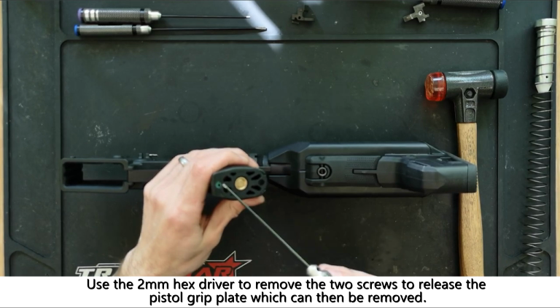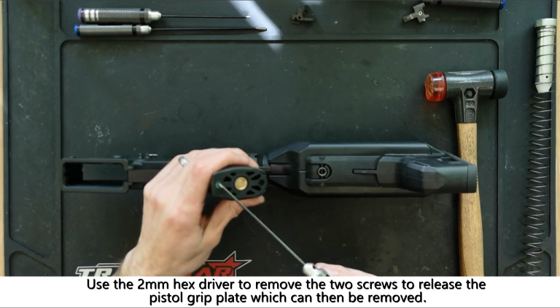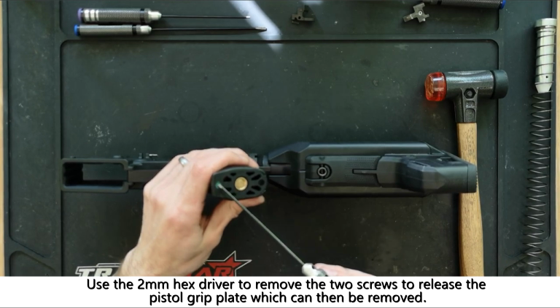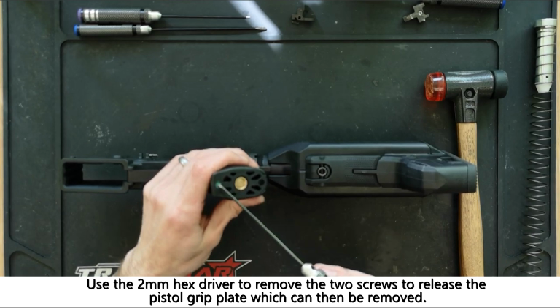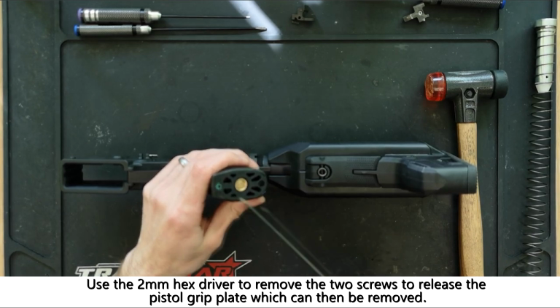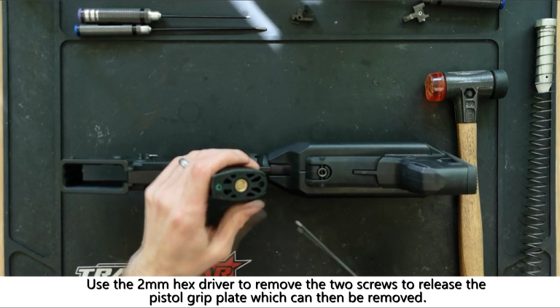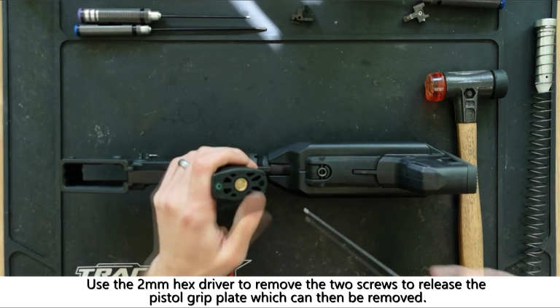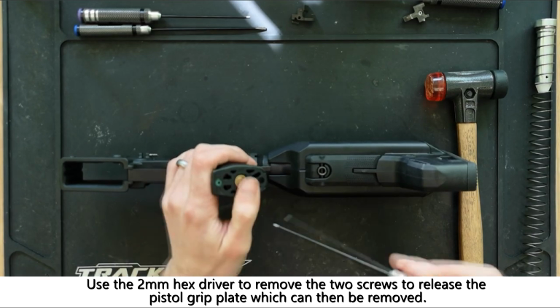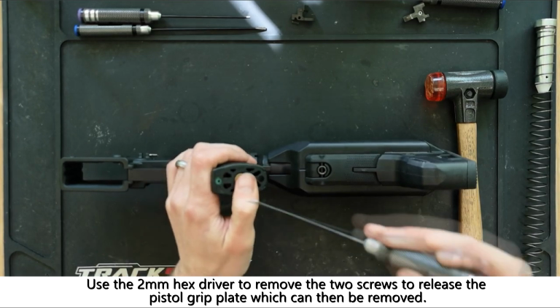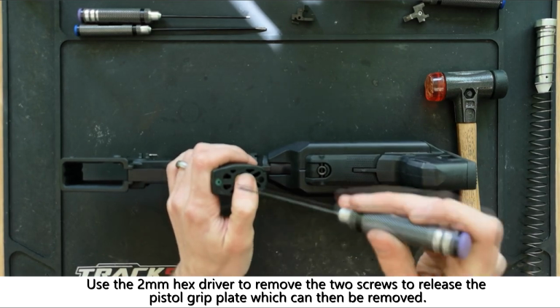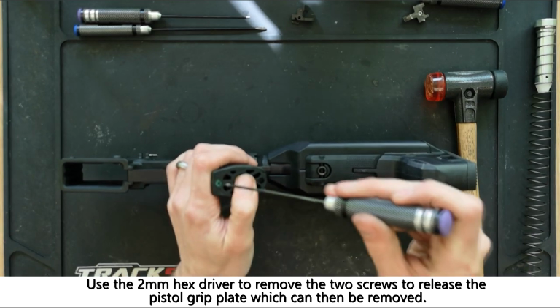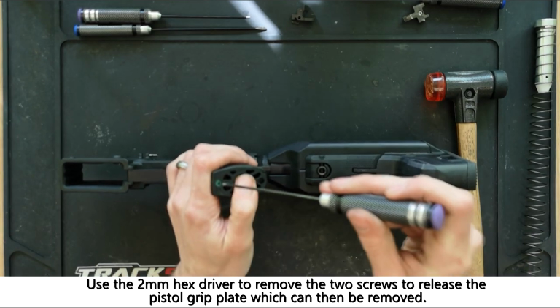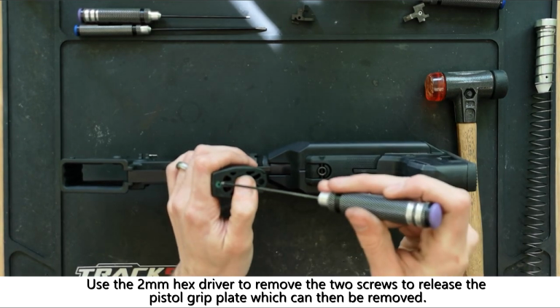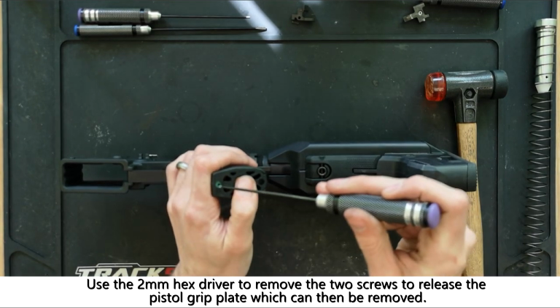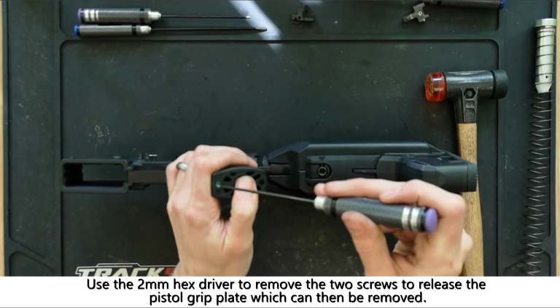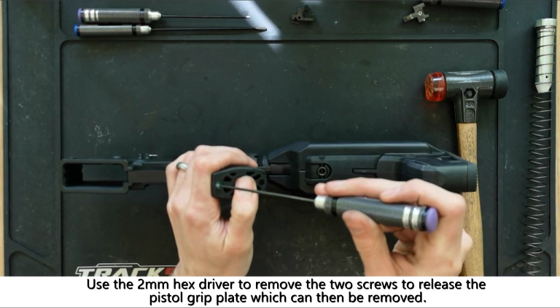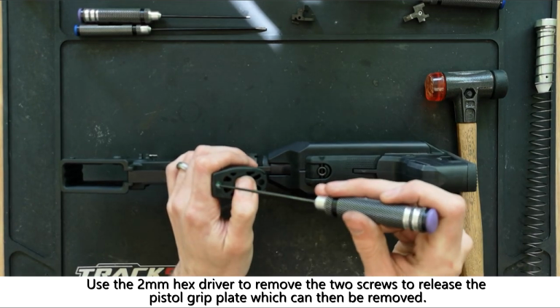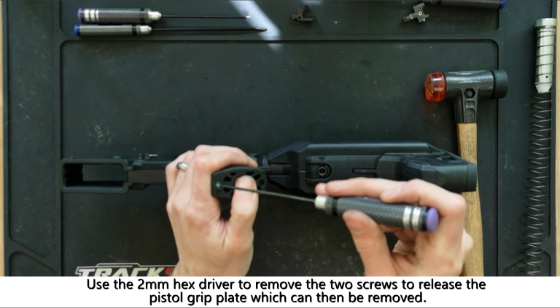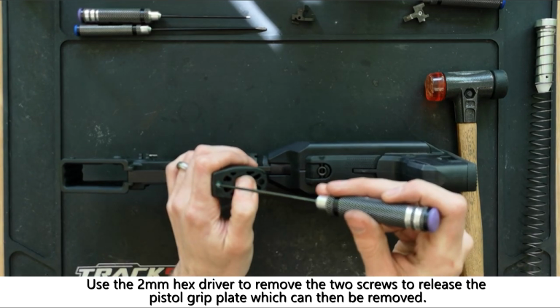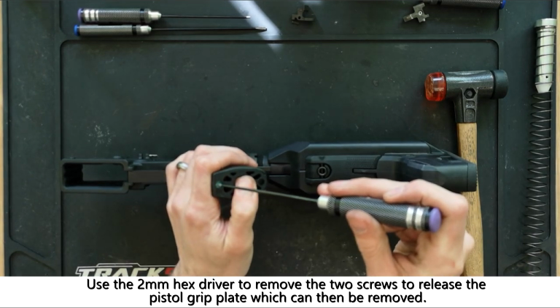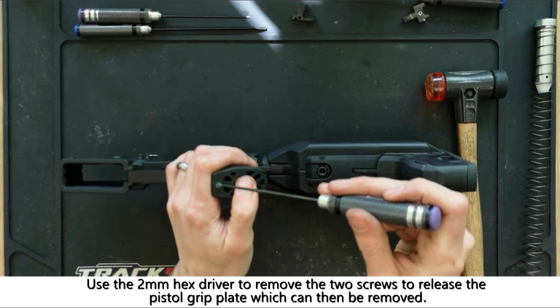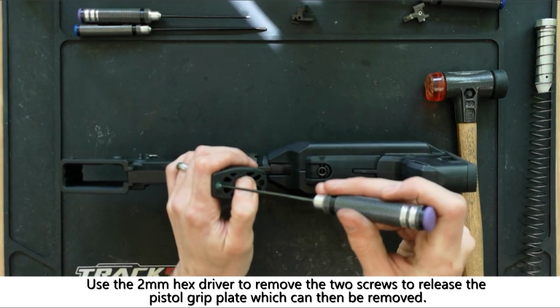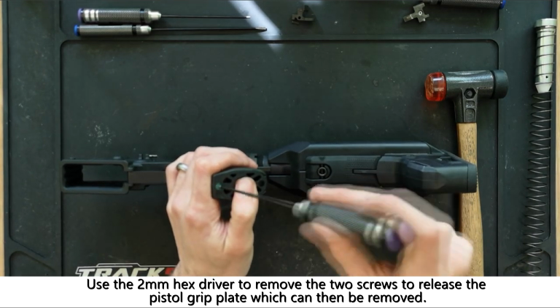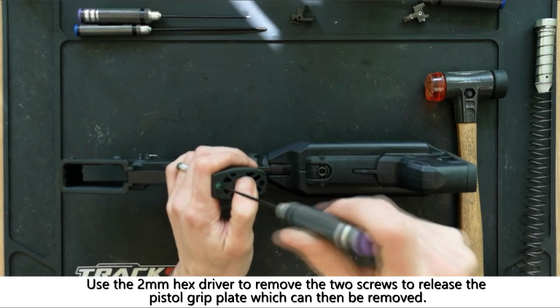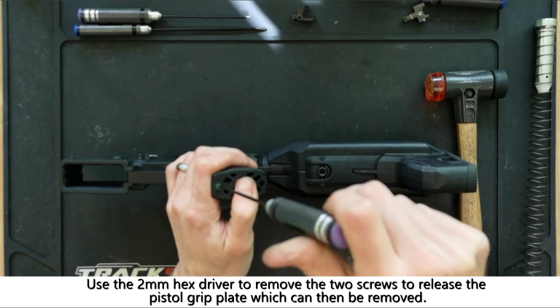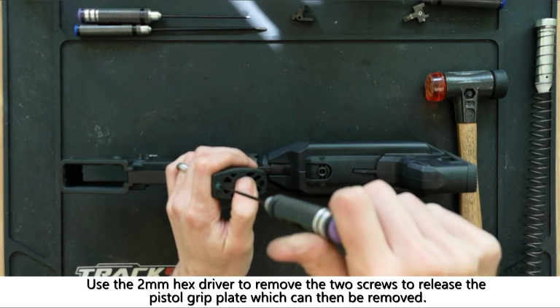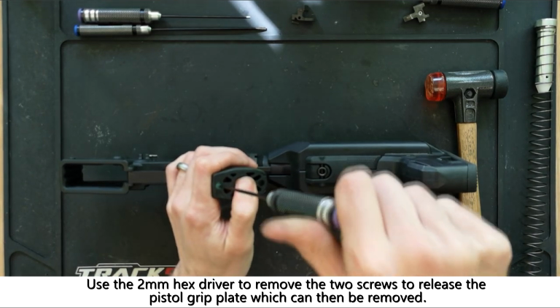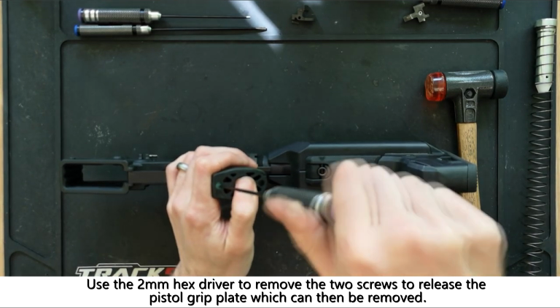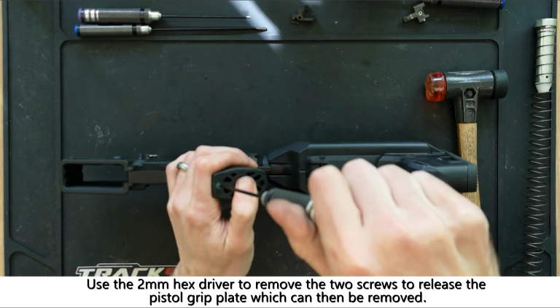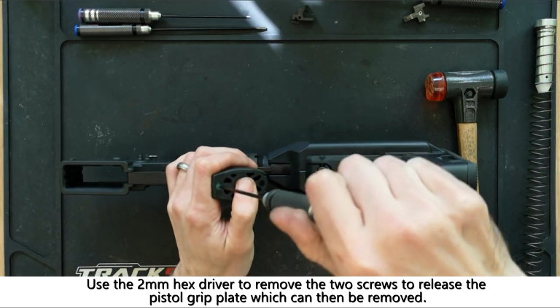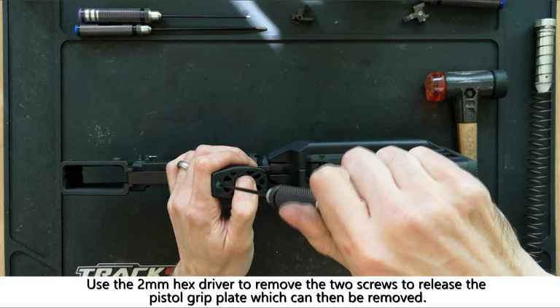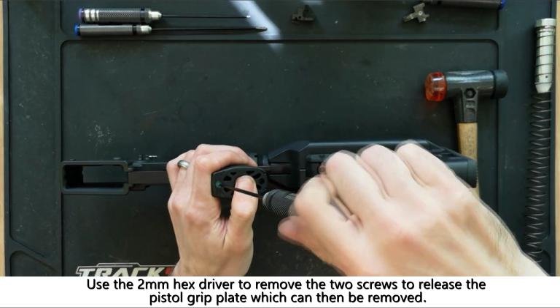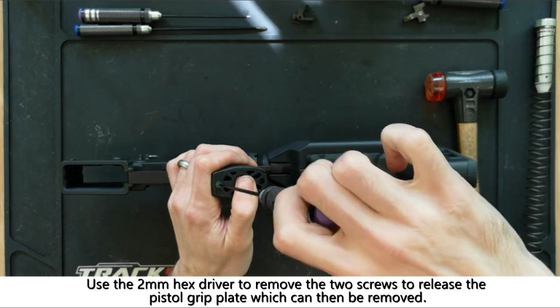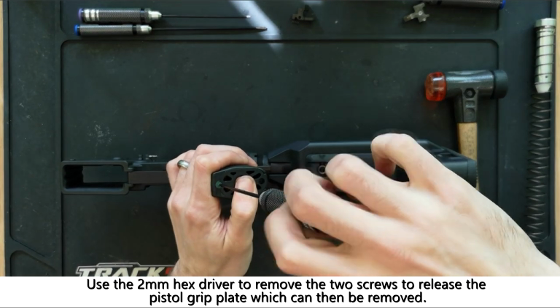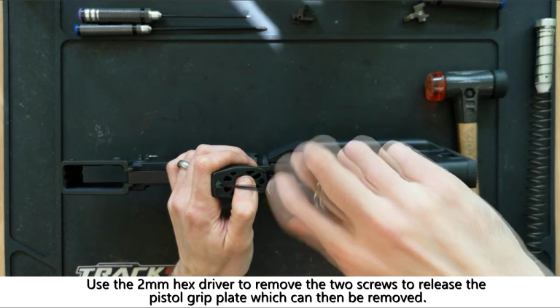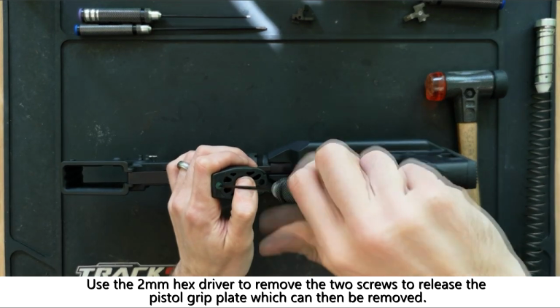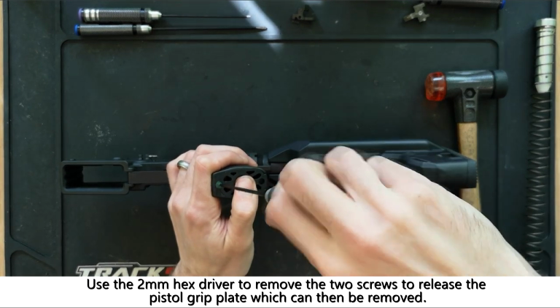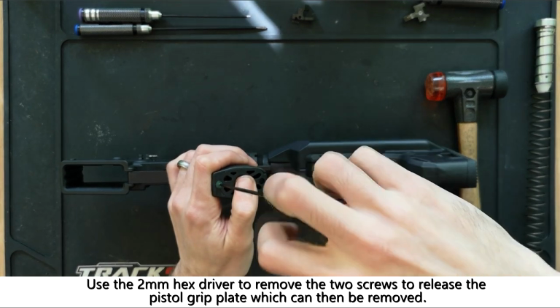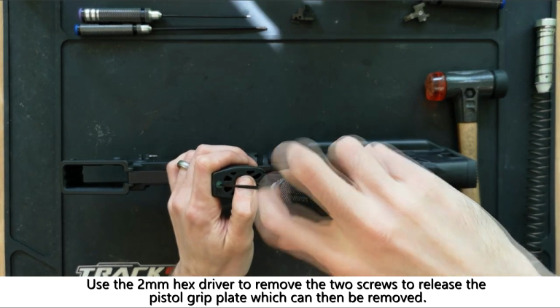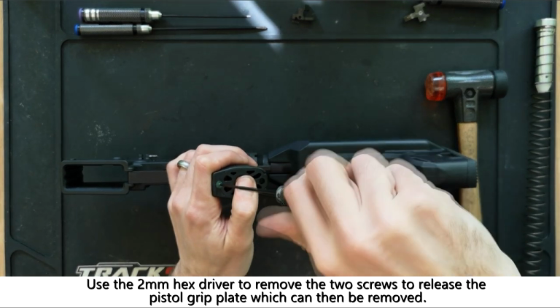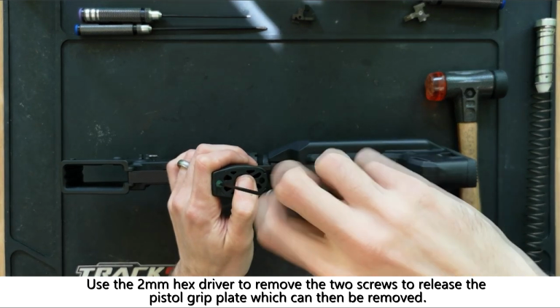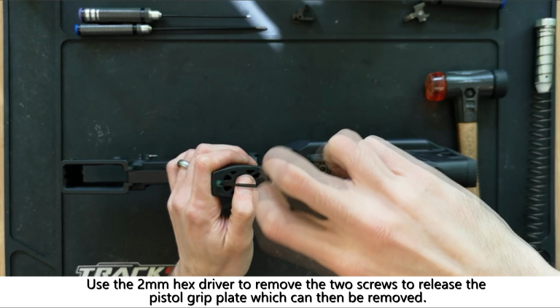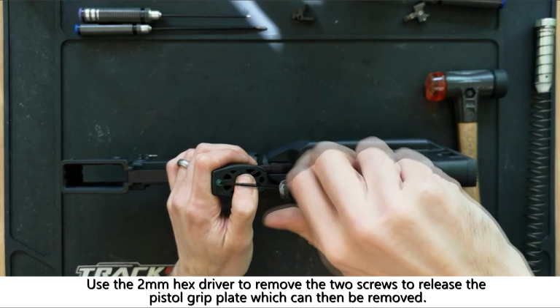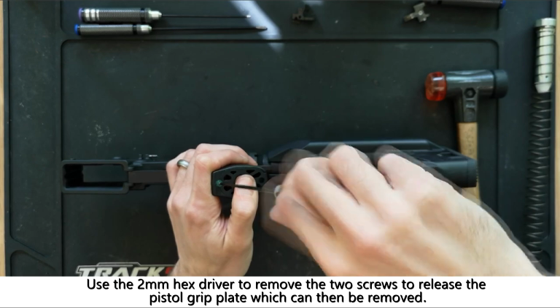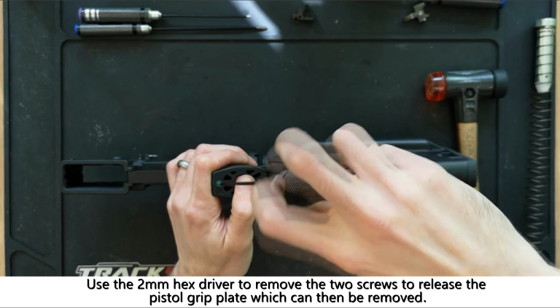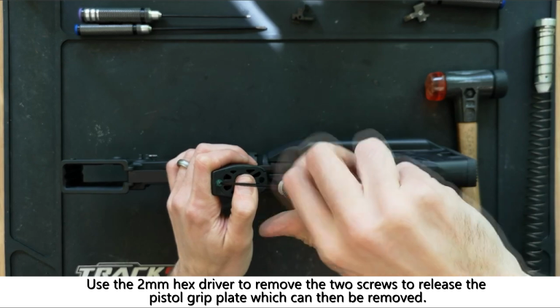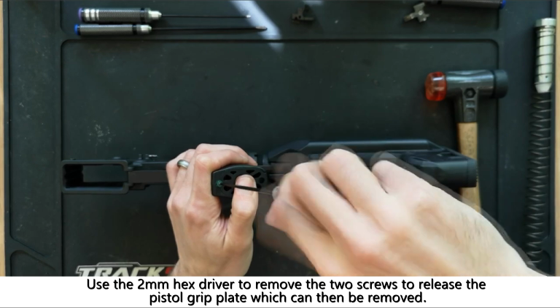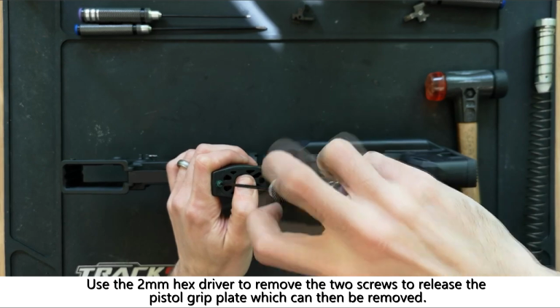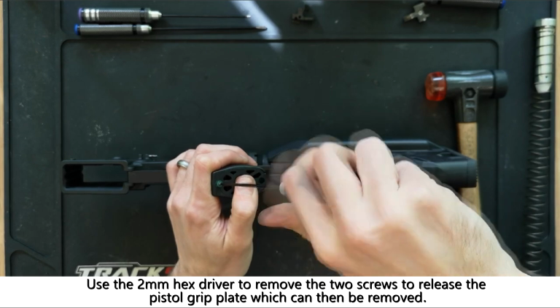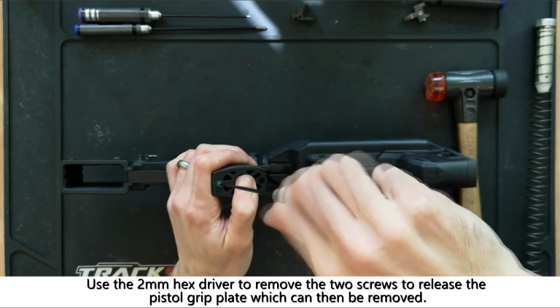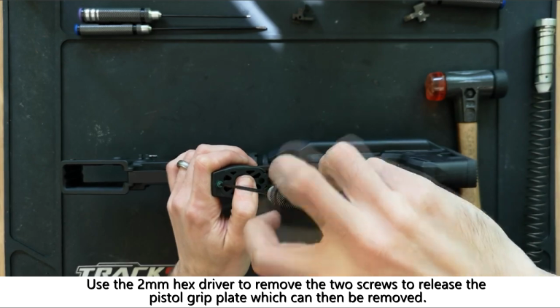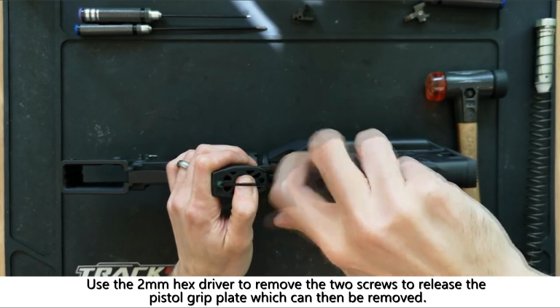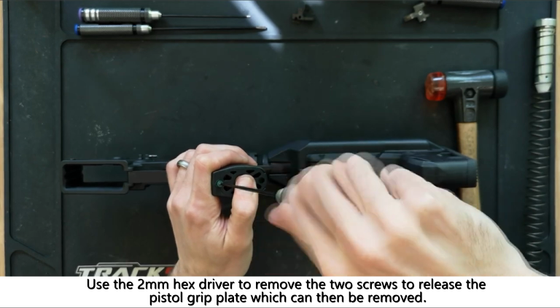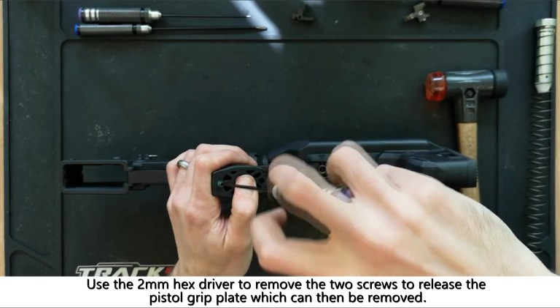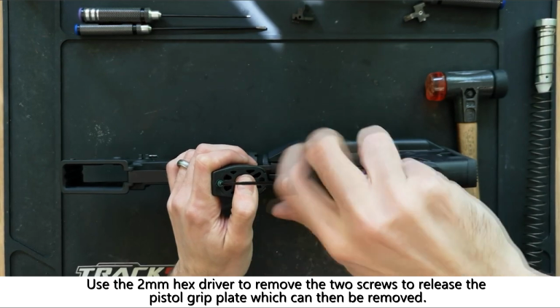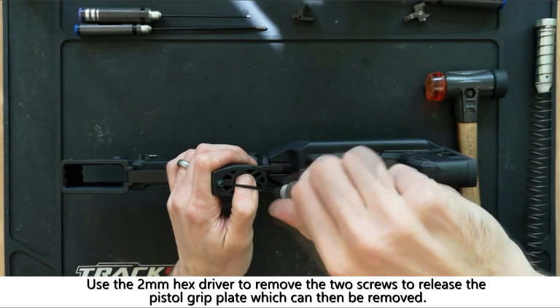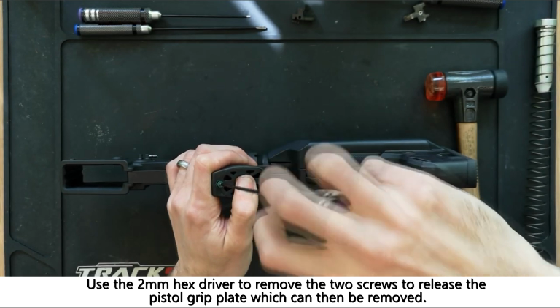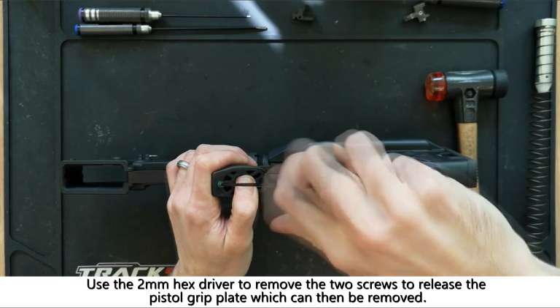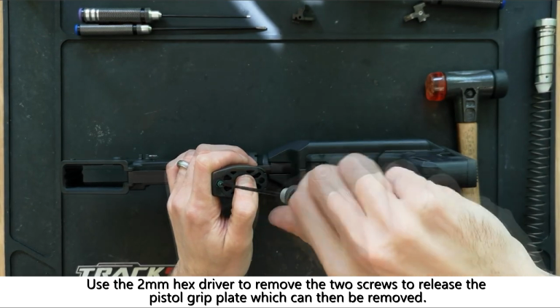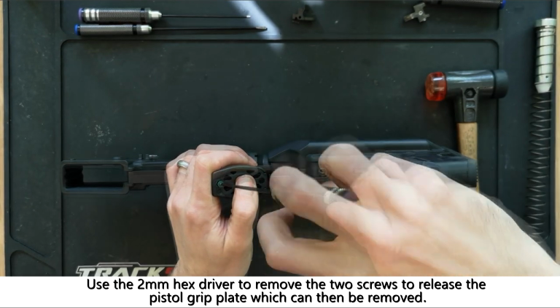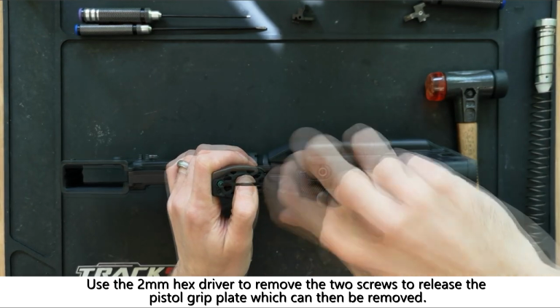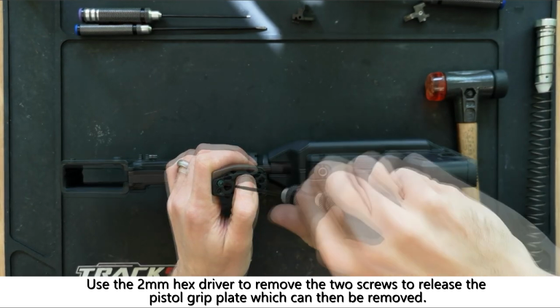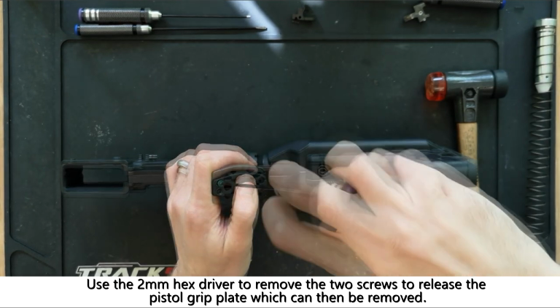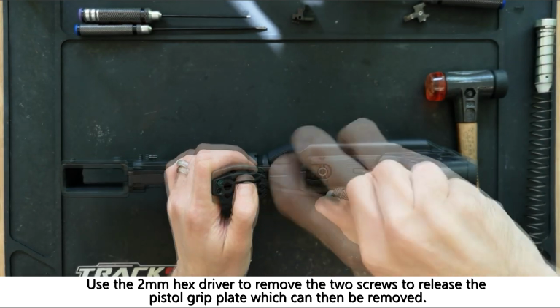Using the 2mm hex driver you can remove the two screws in the pistol grip plate before removing it and setting it to one side.